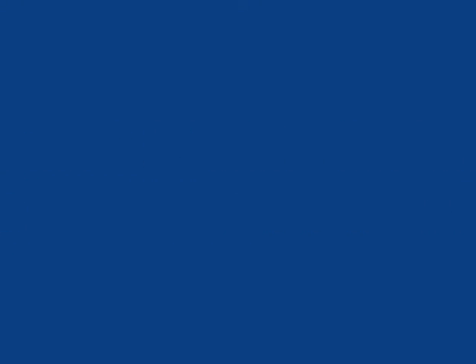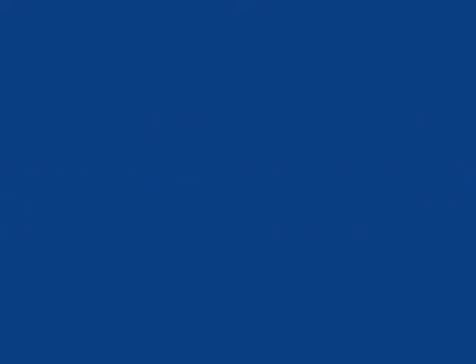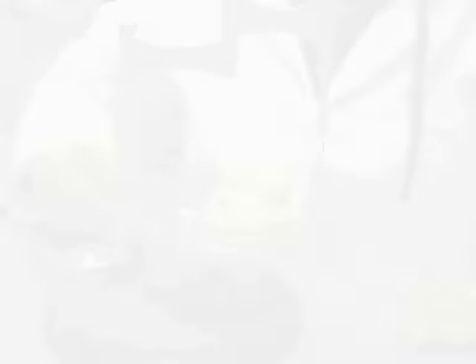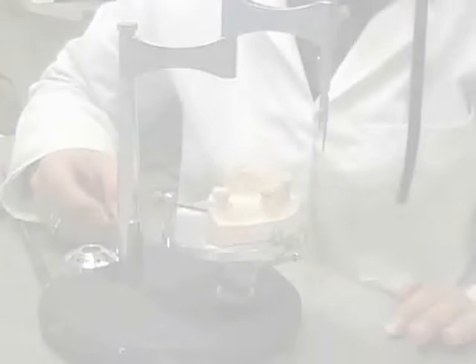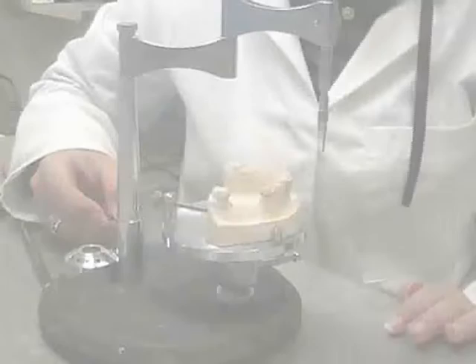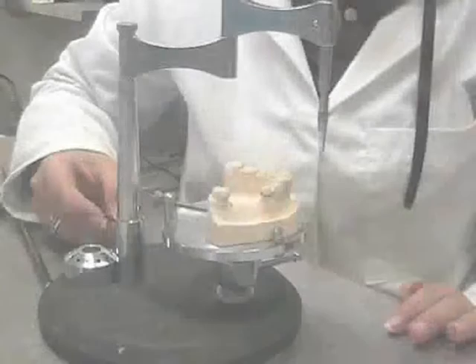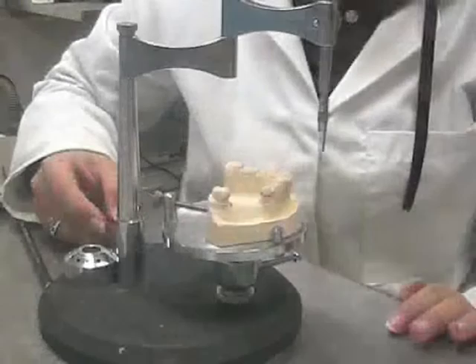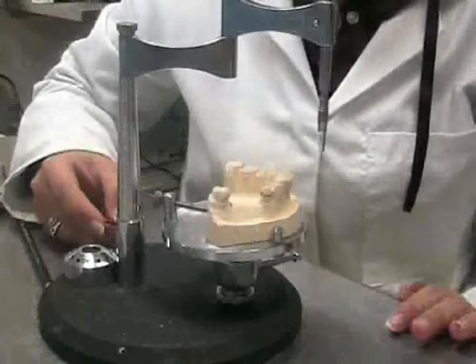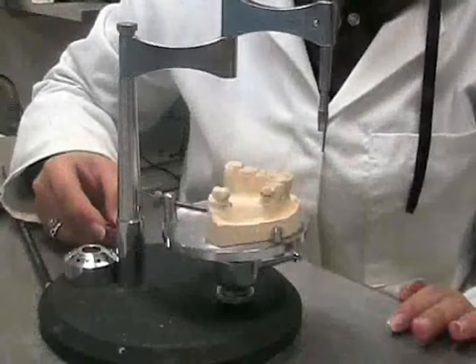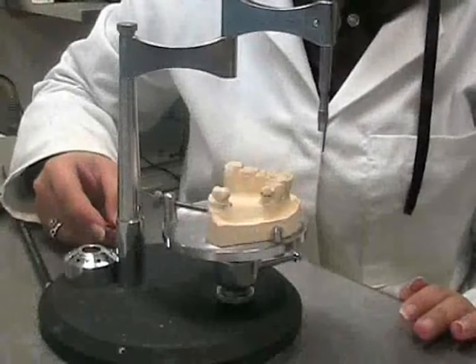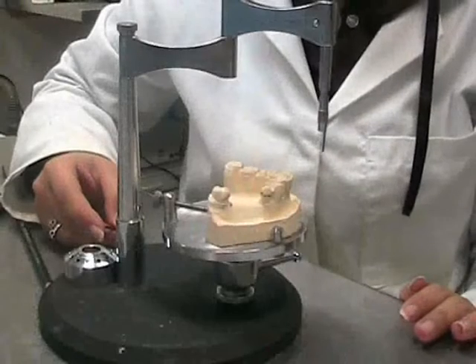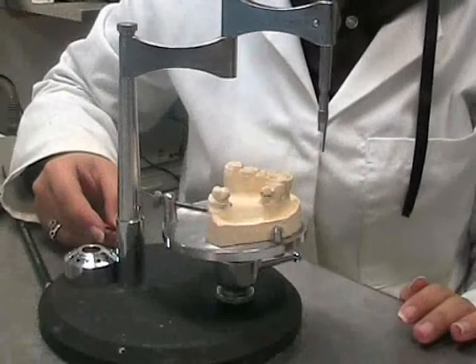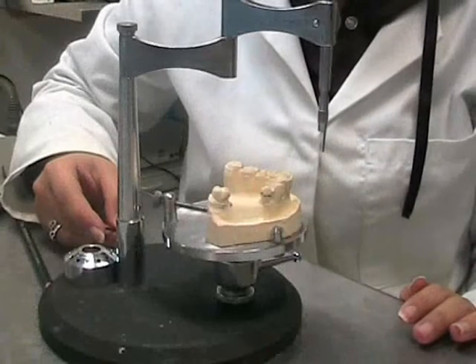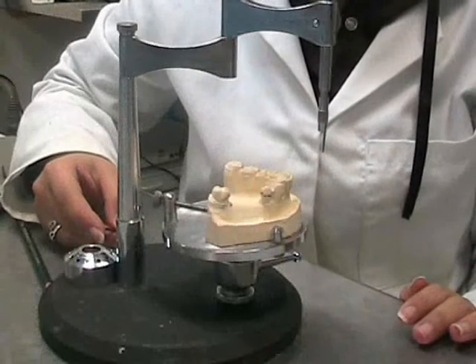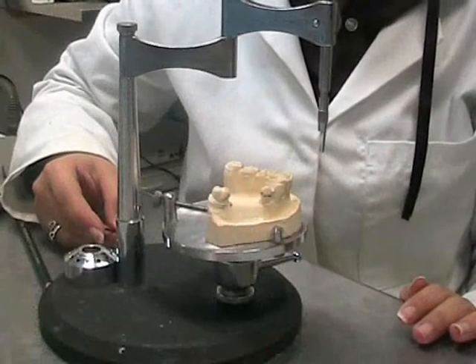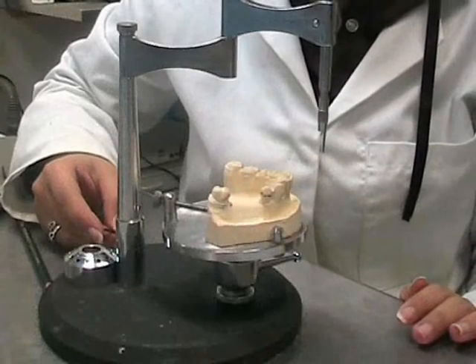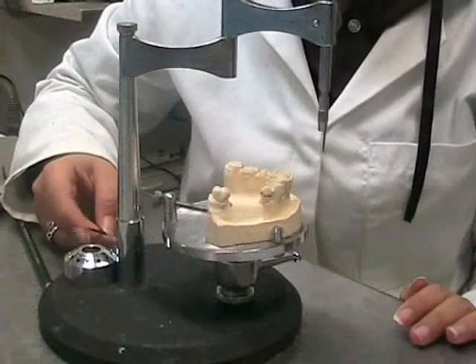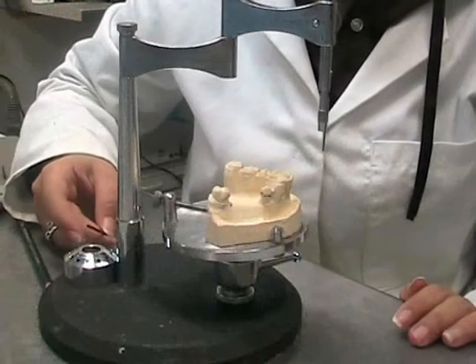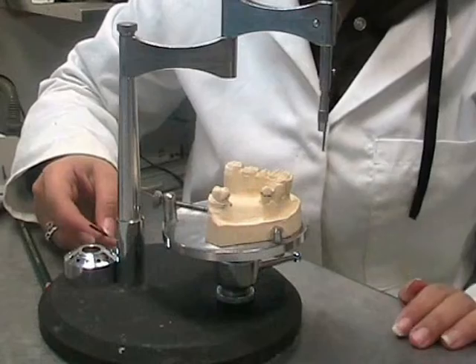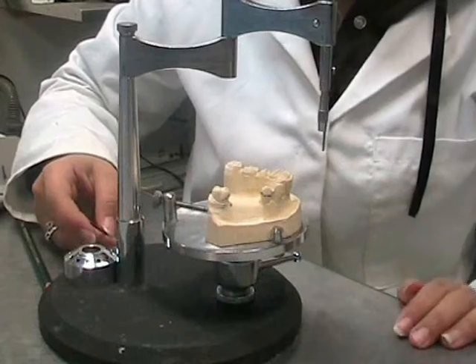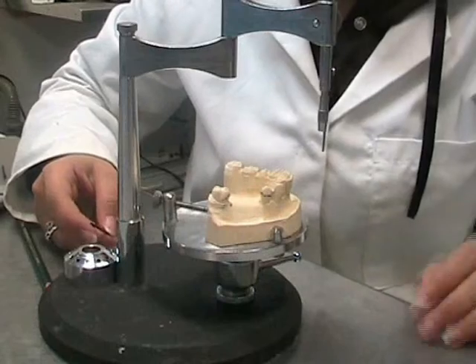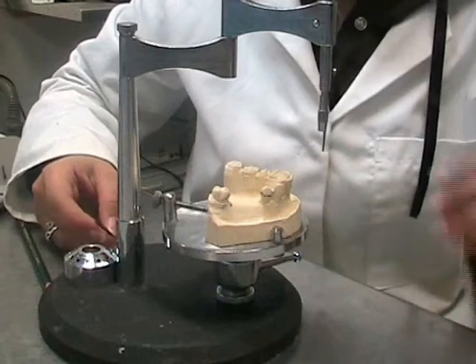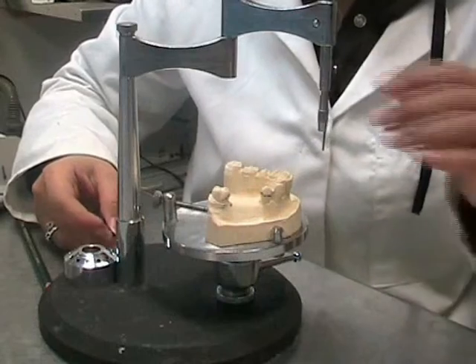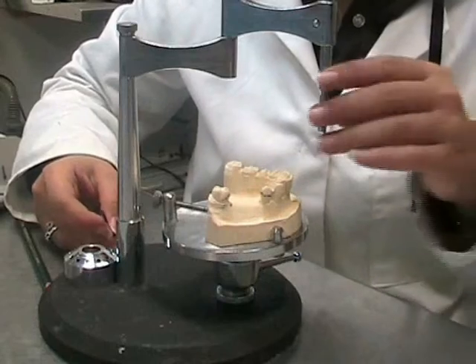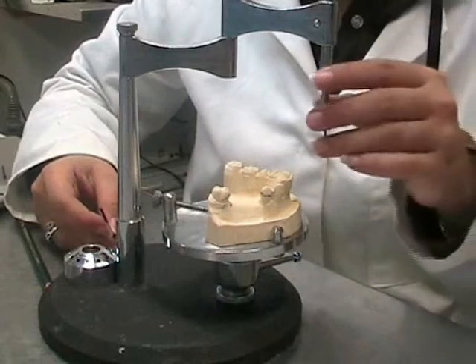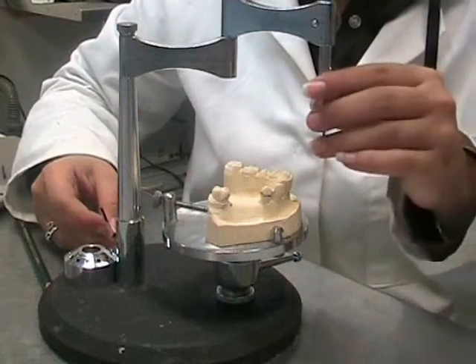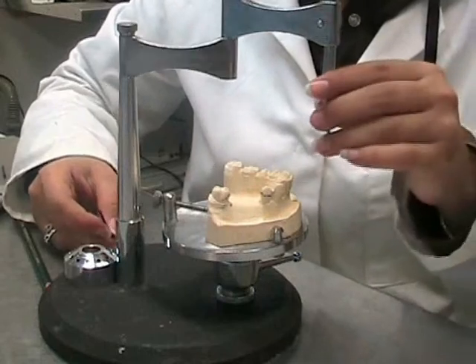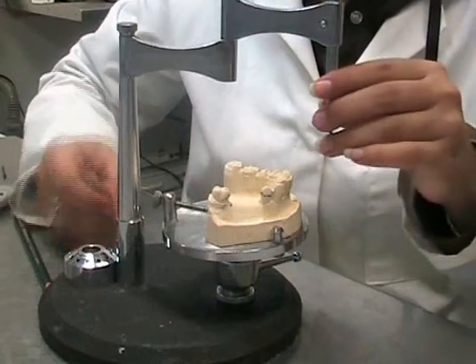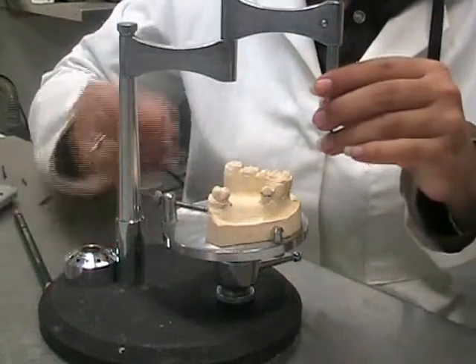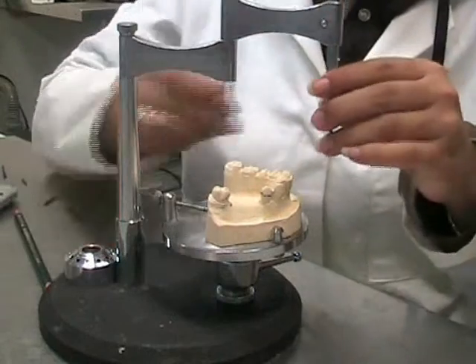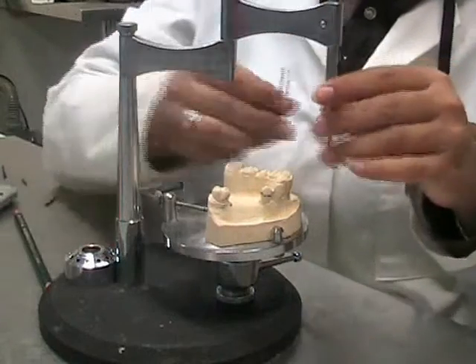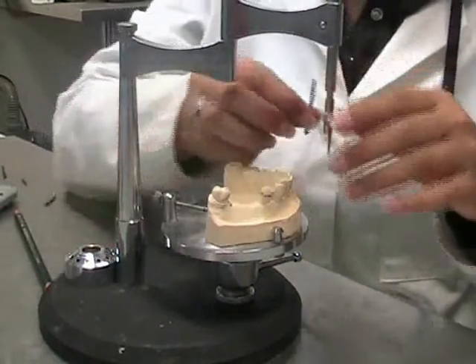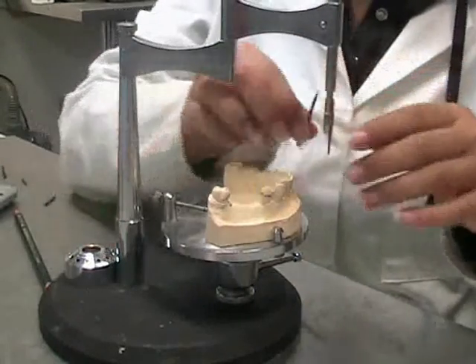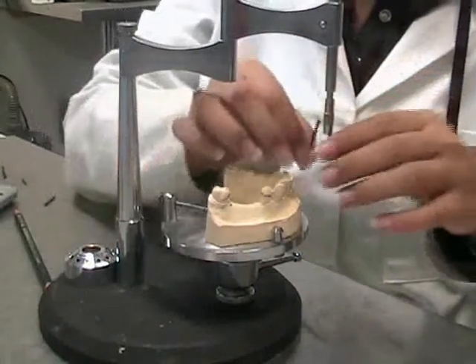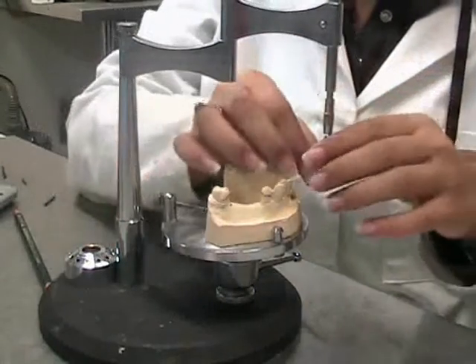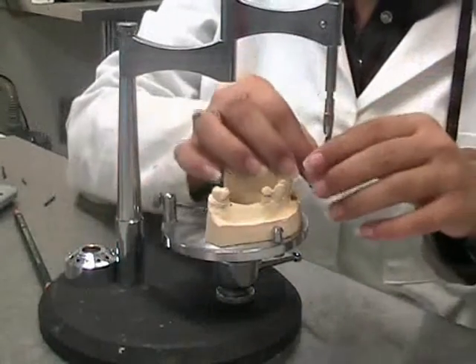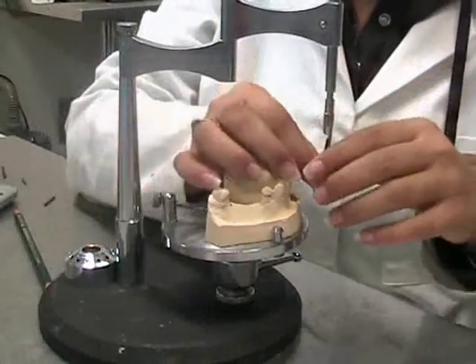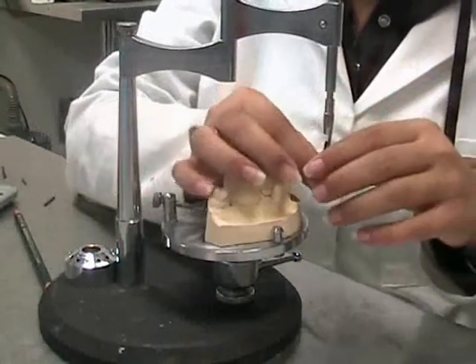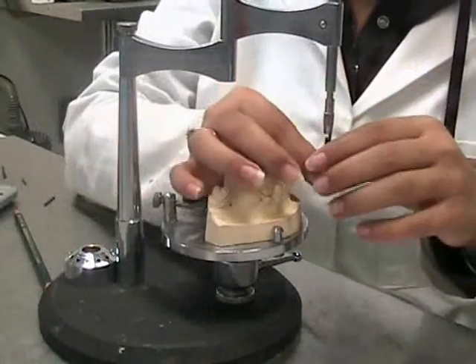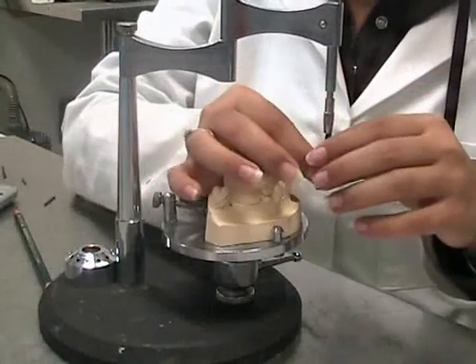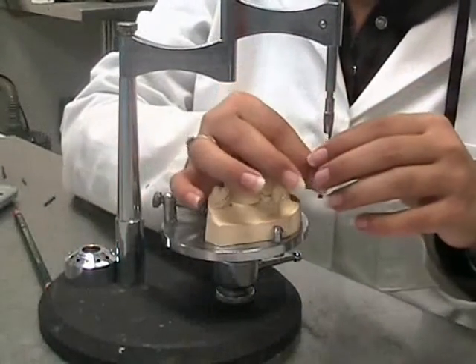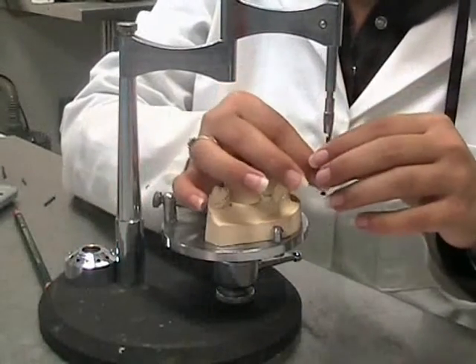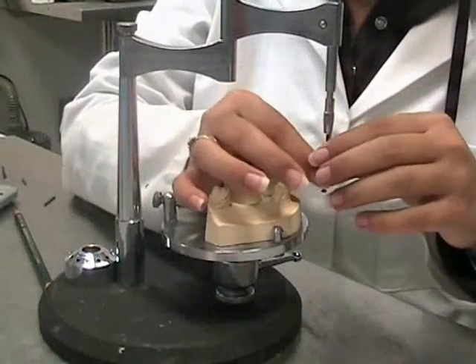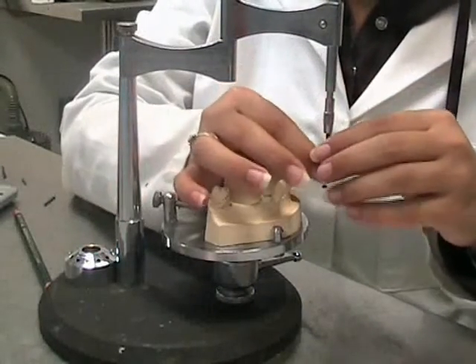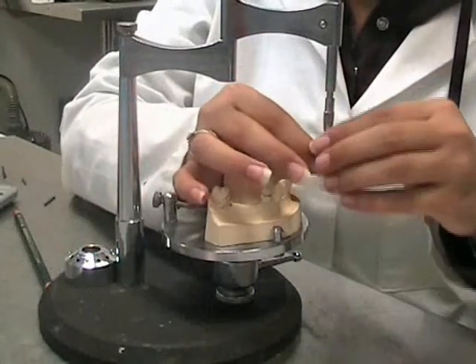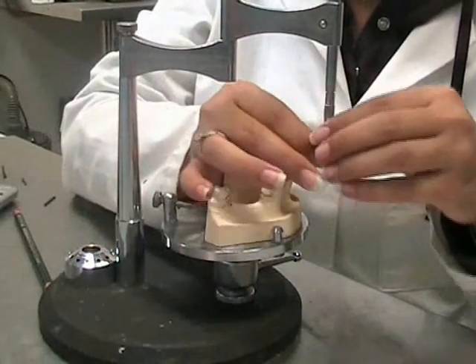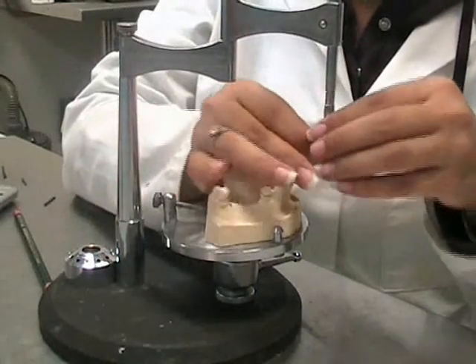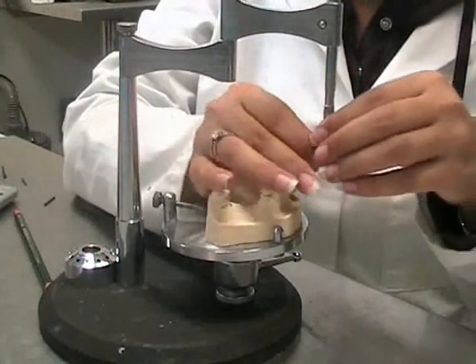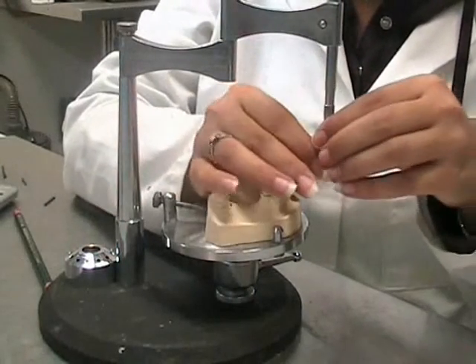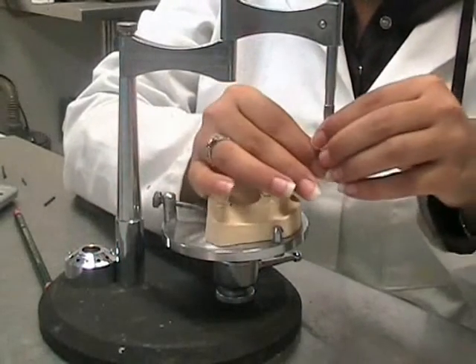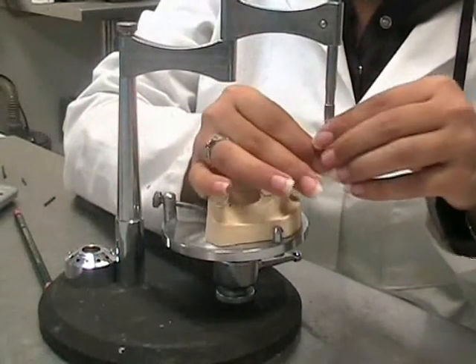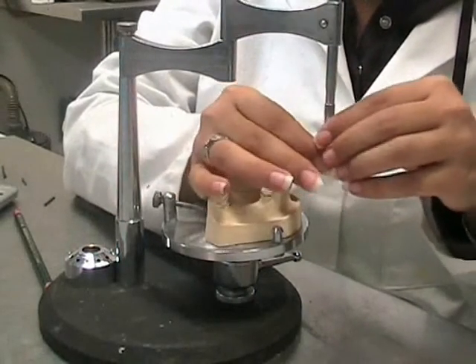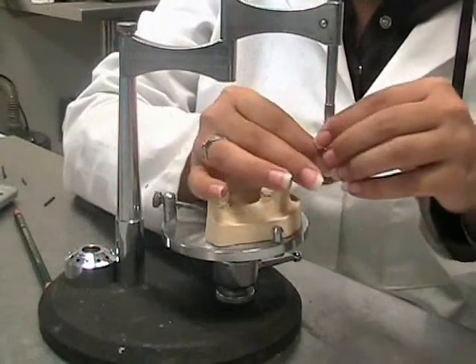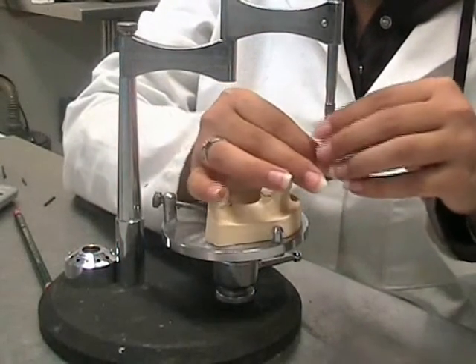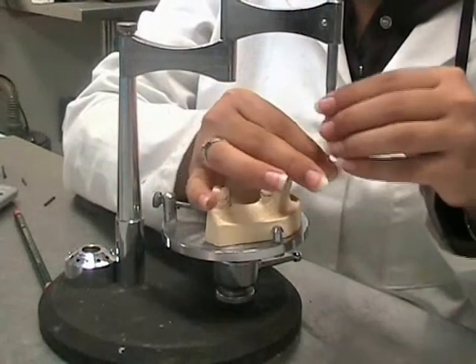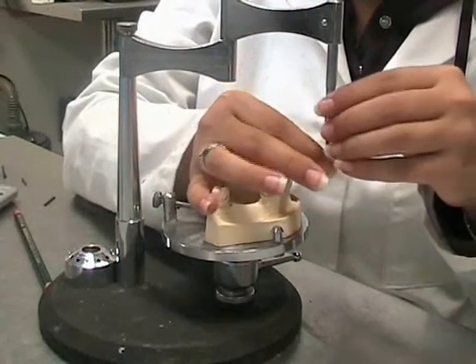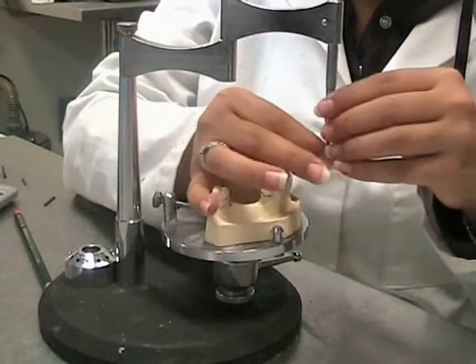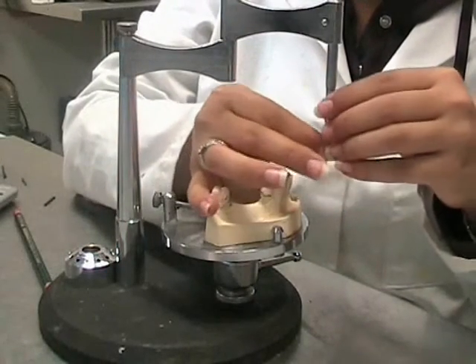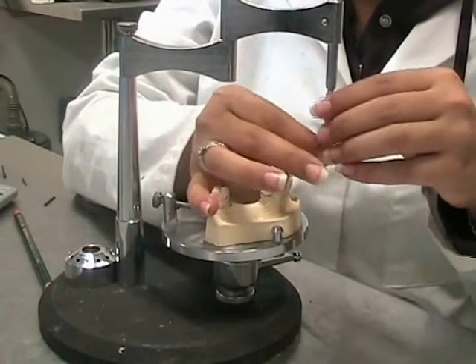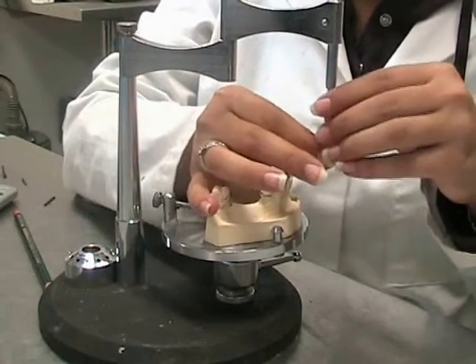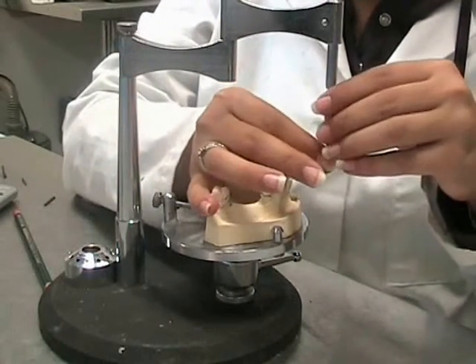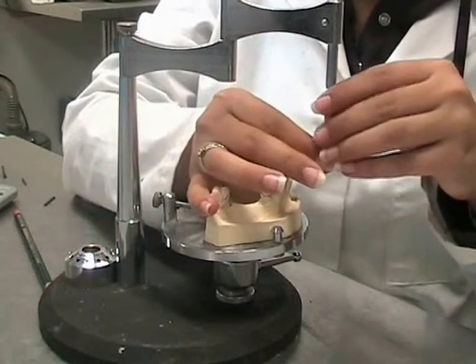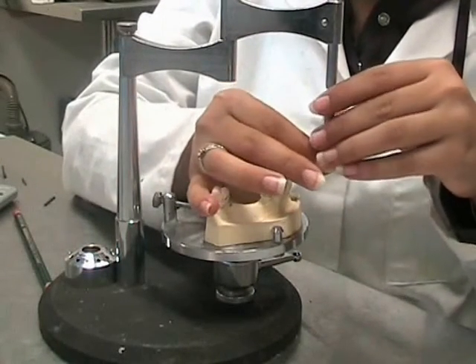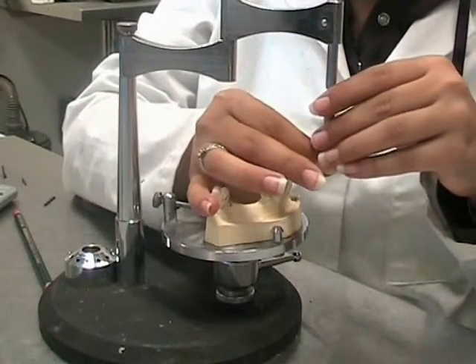The next tool that we will be using is the undercut gauge. This is placed into the chuck.